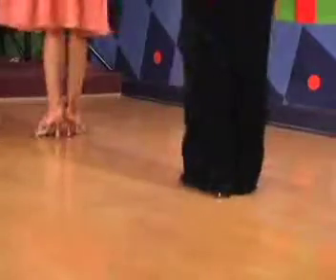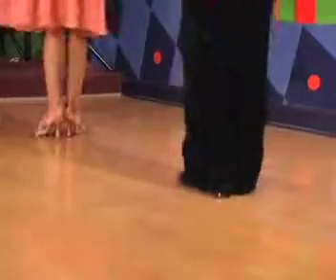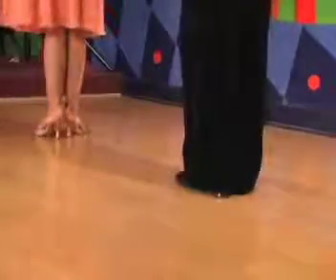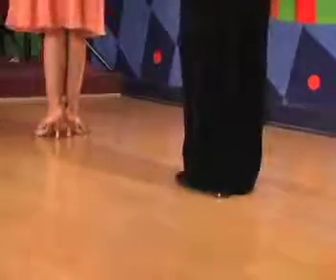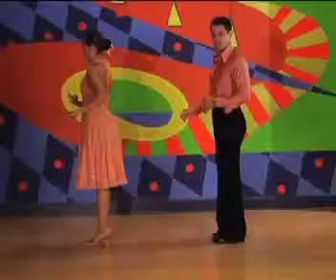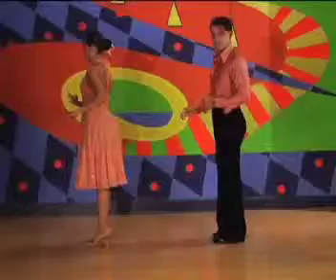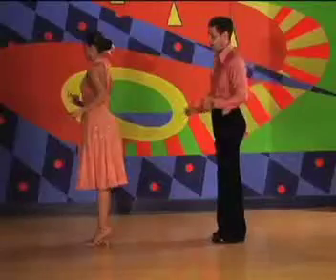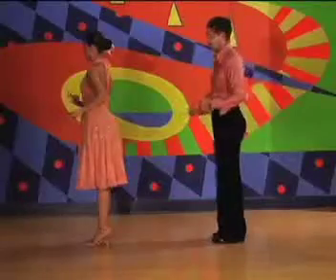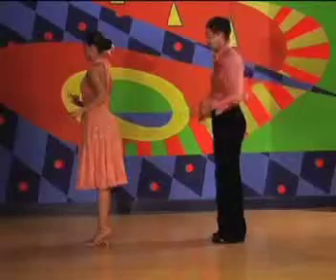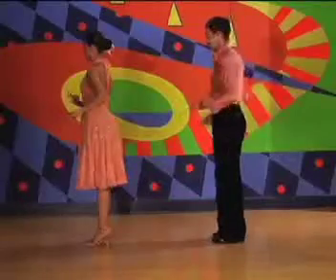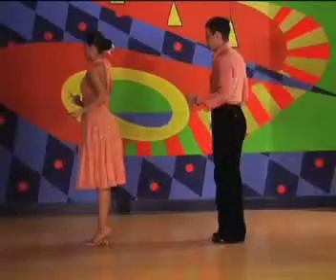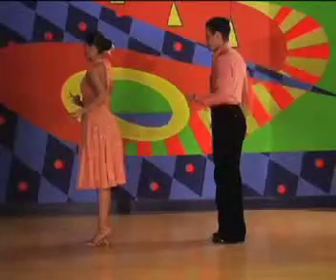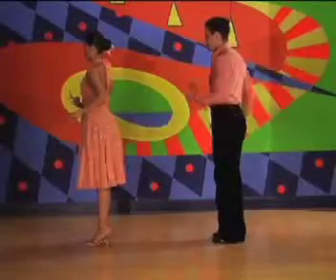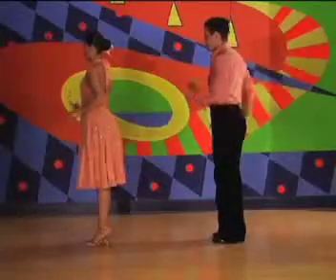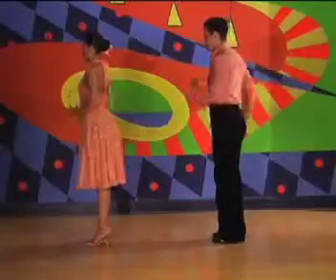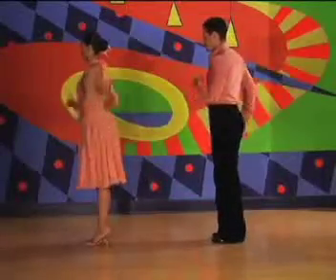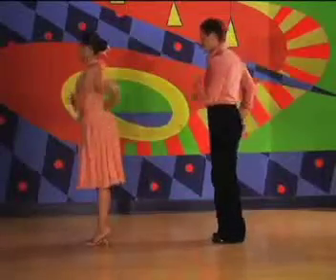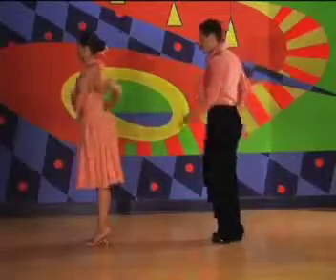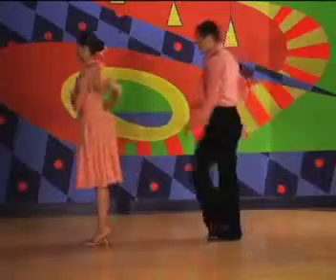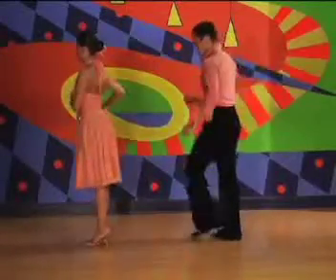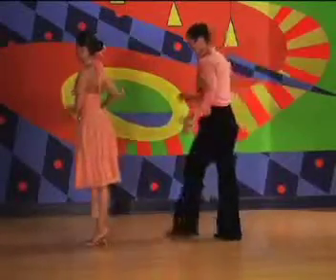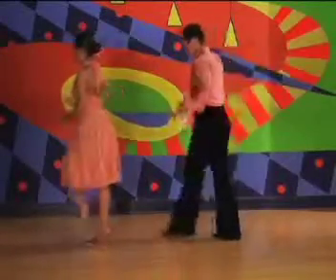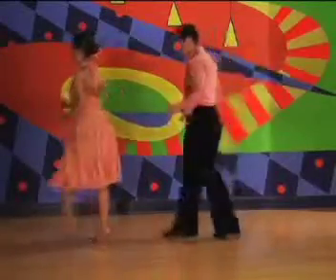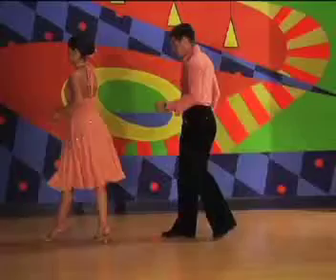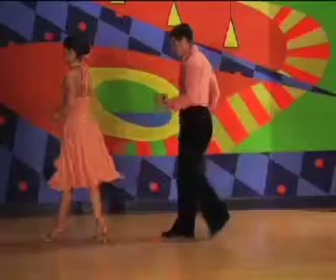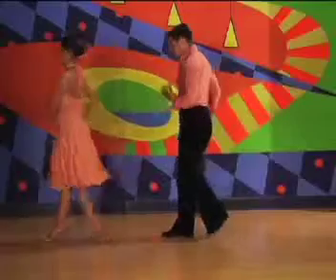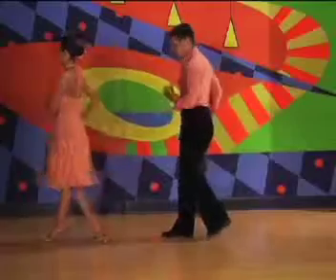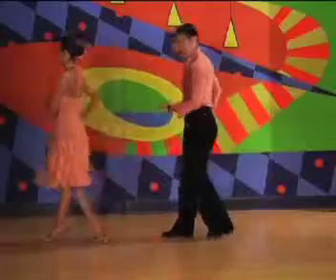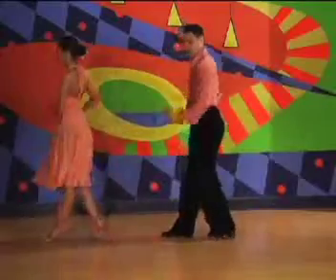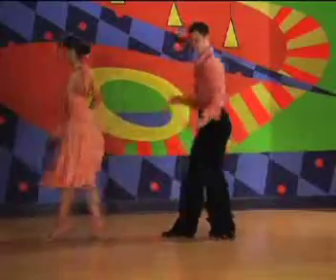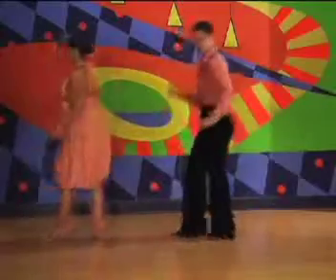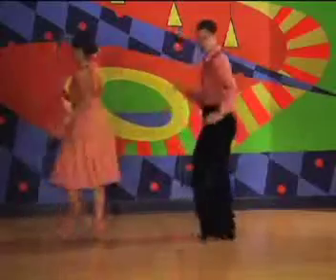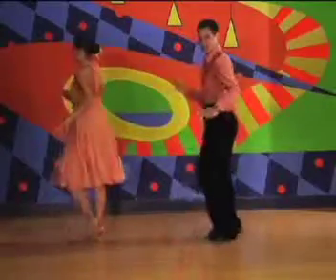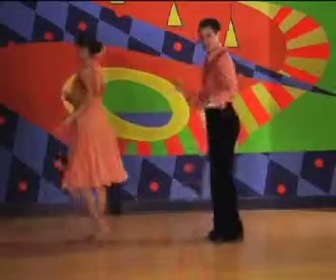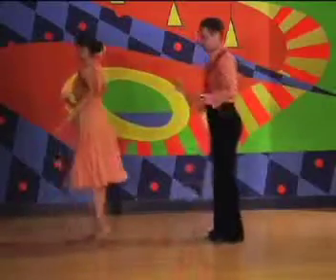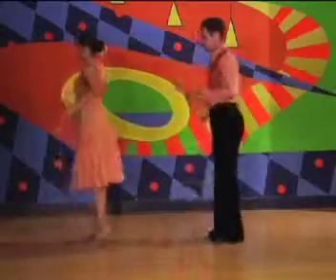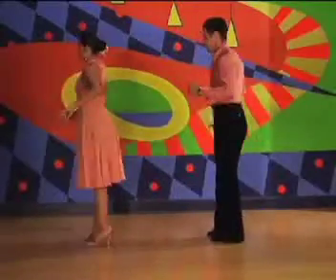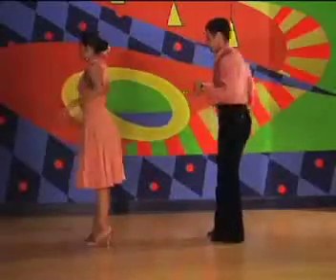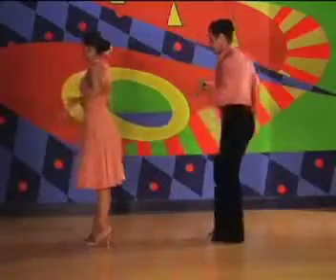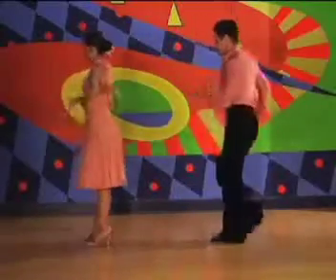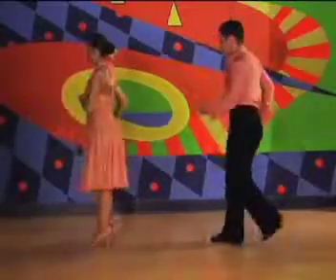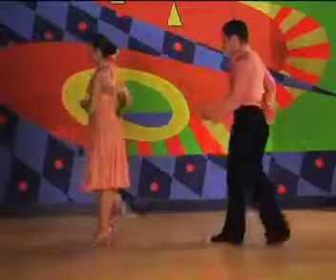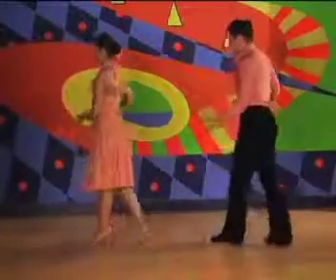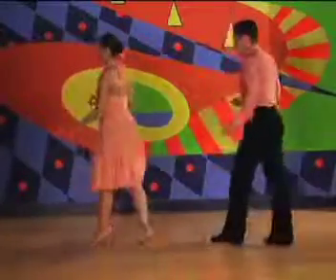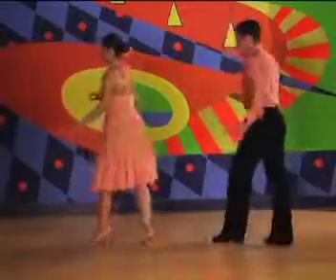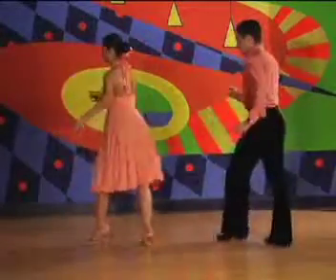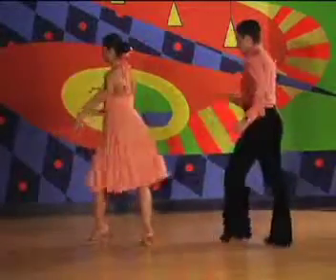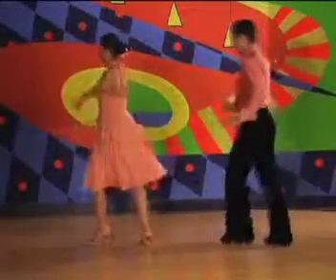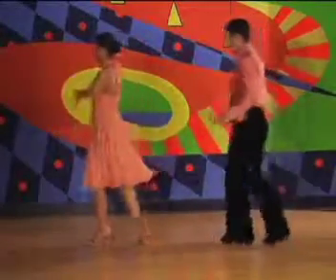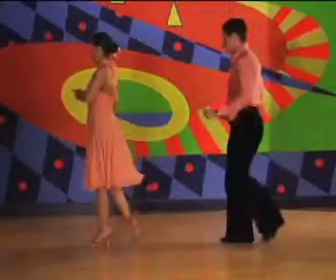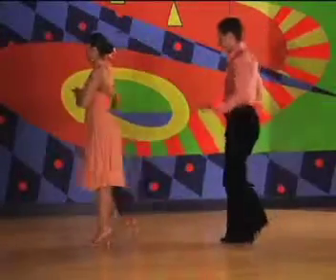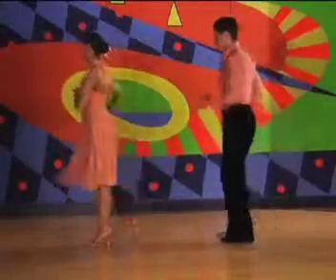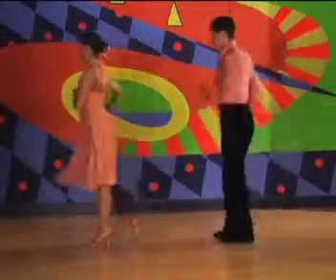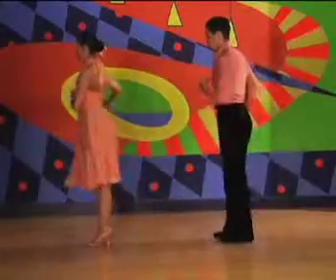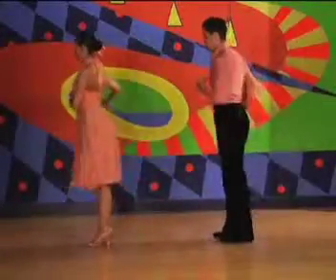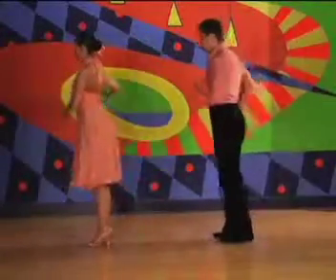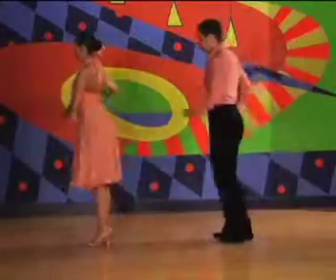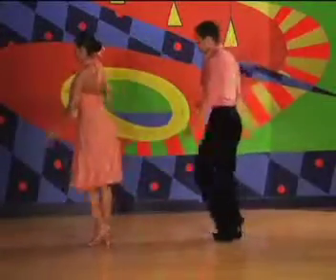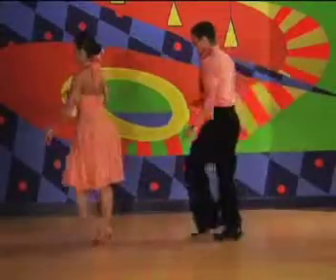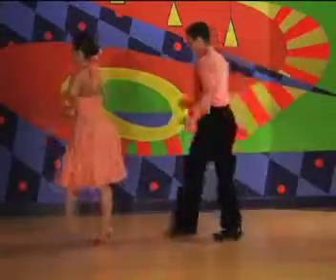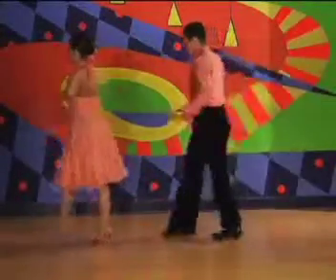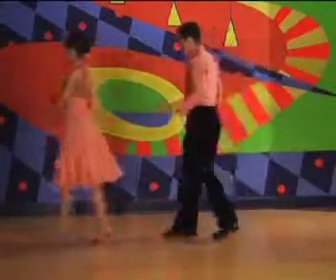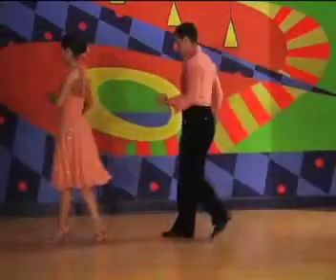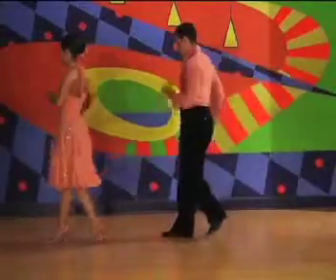We do that together, it looks like this: forward on one, two, three, back on the right on five, six, seven, one.